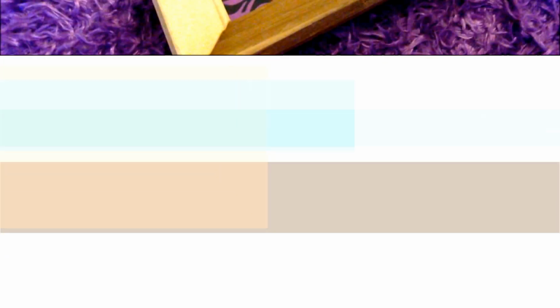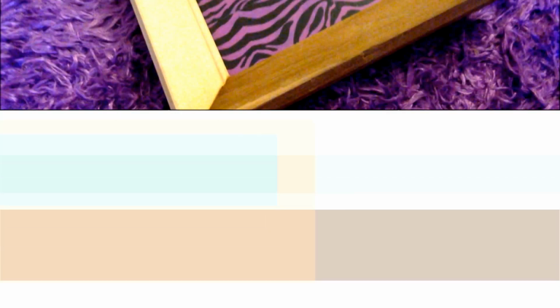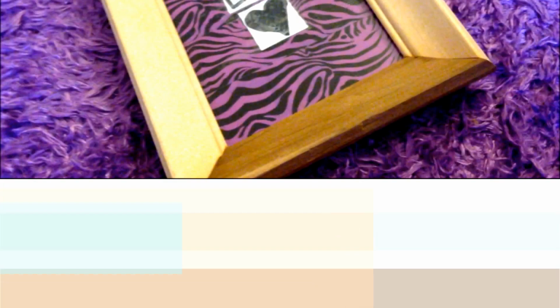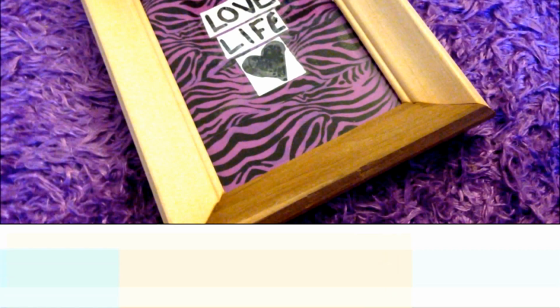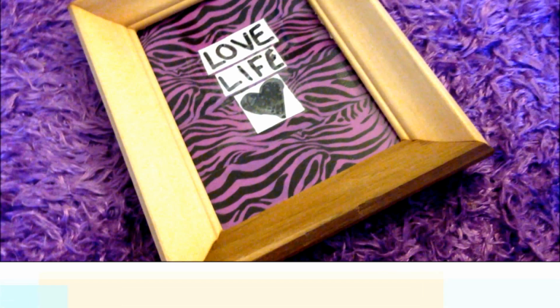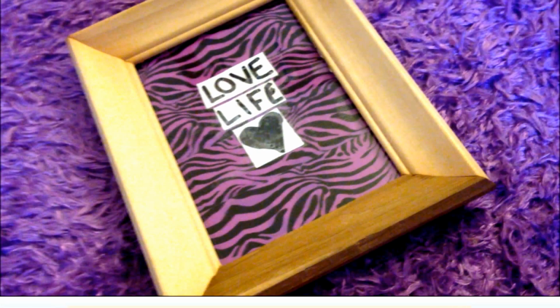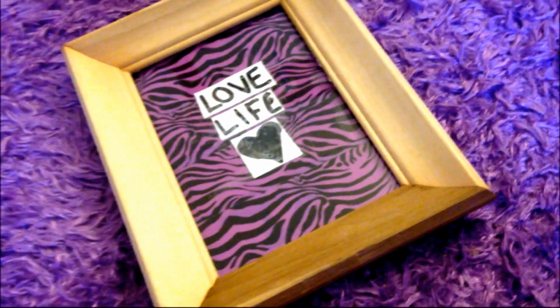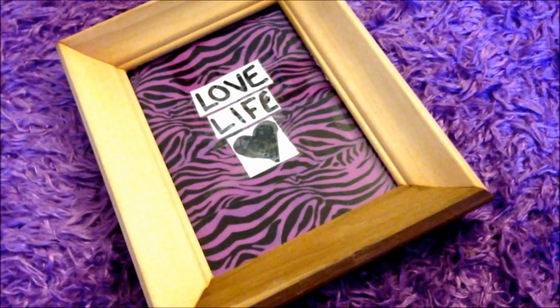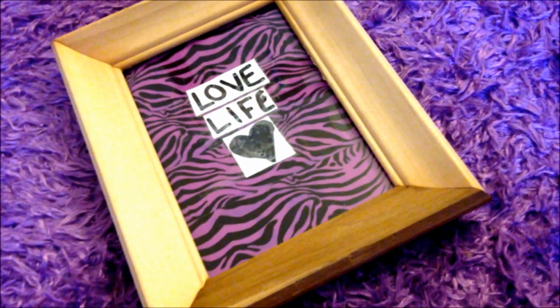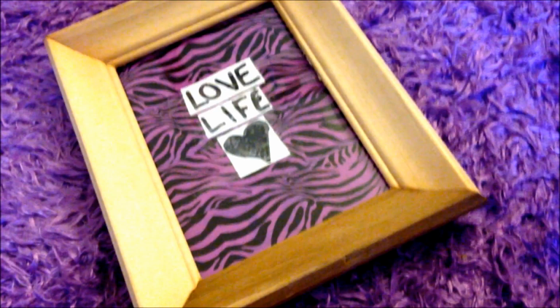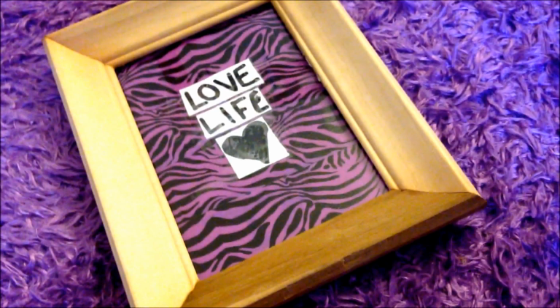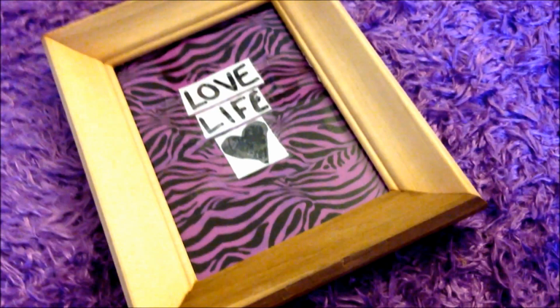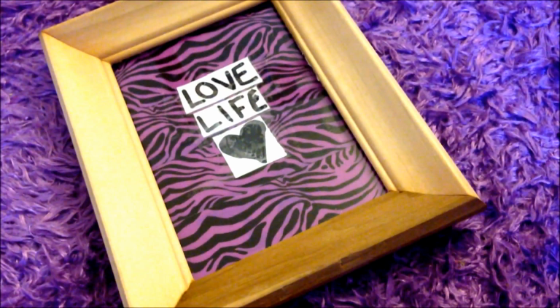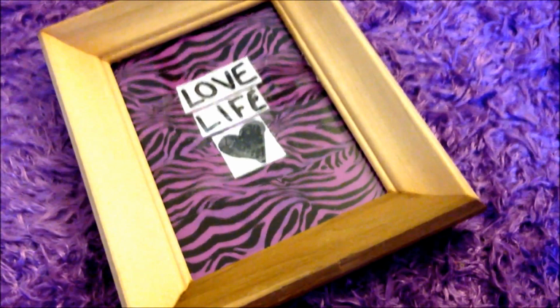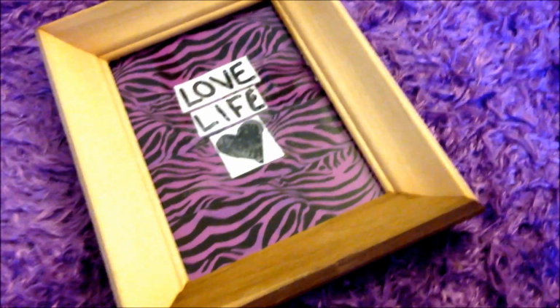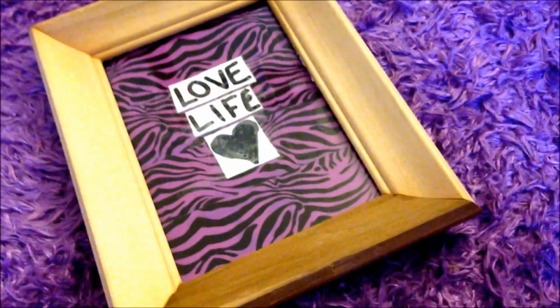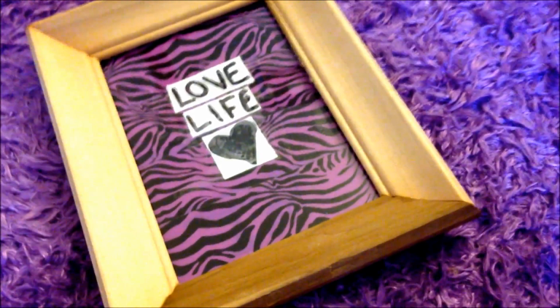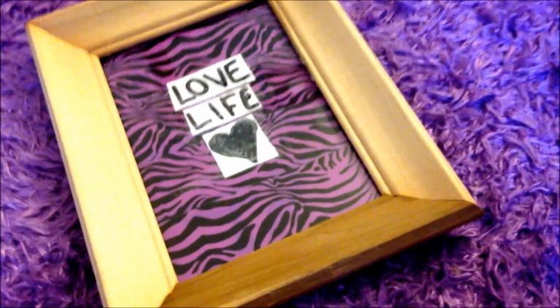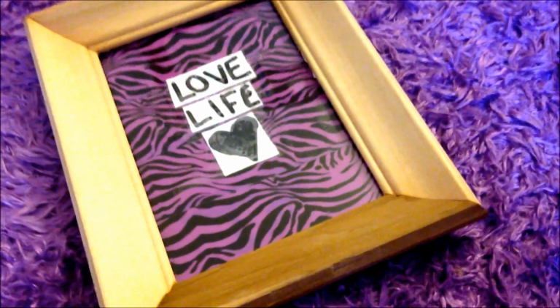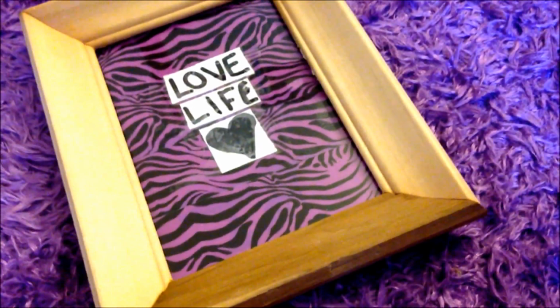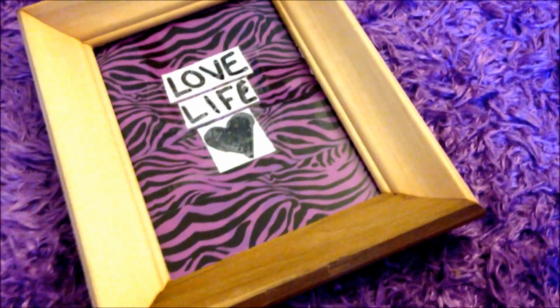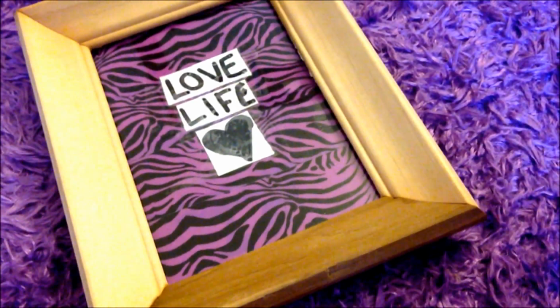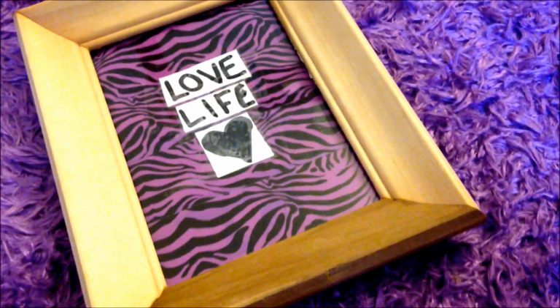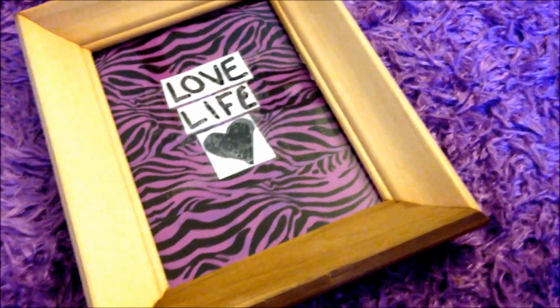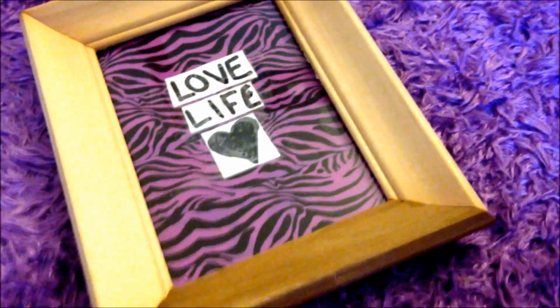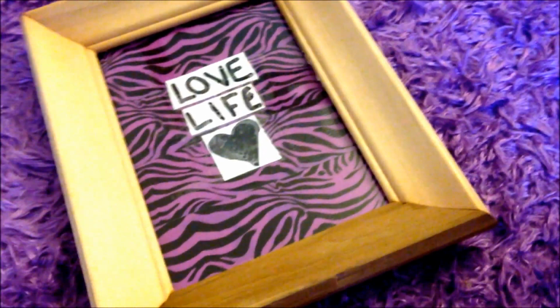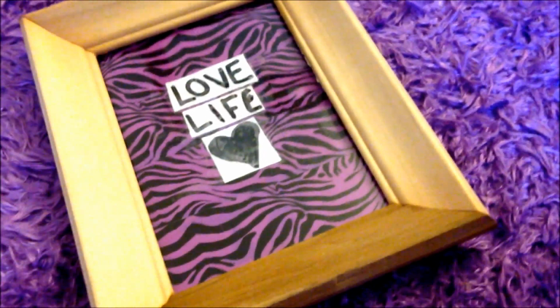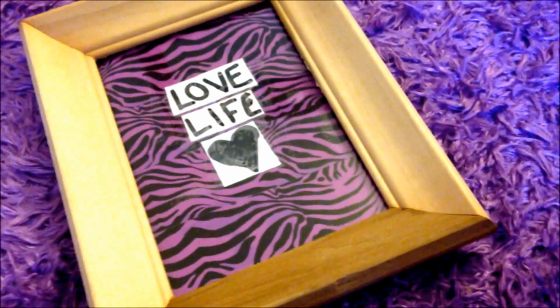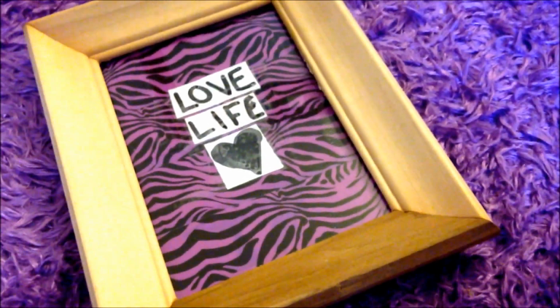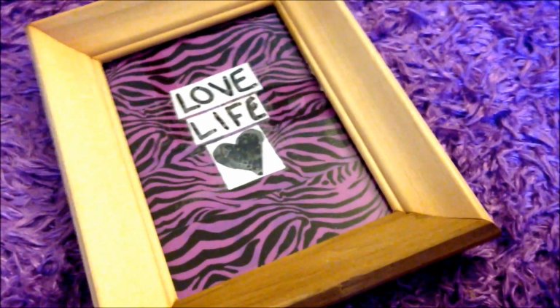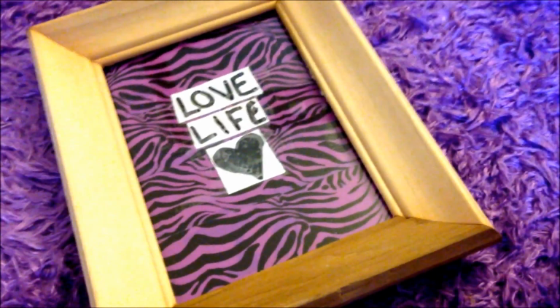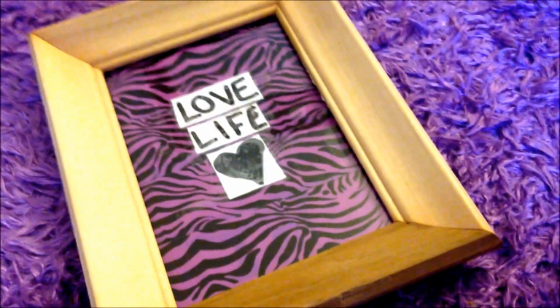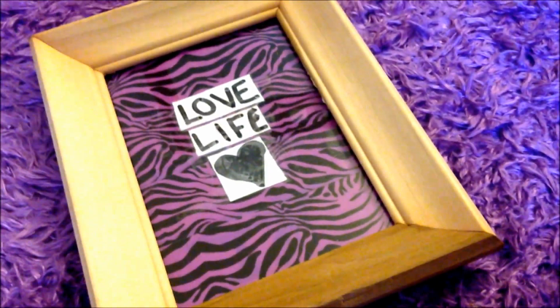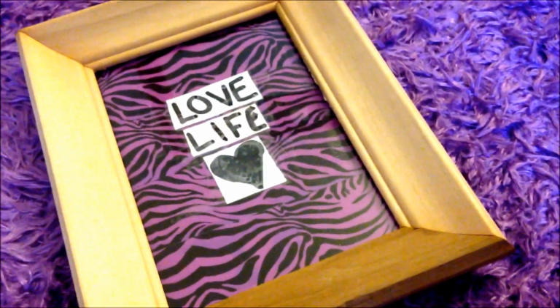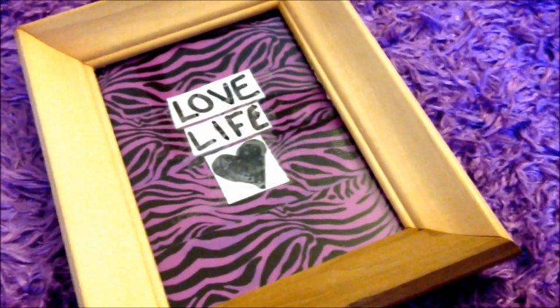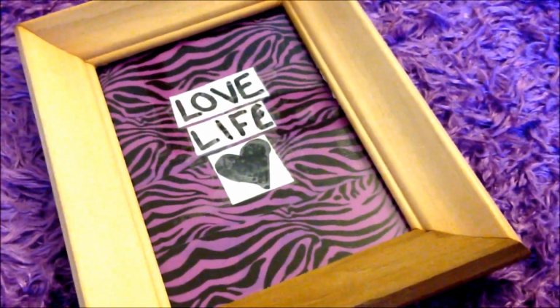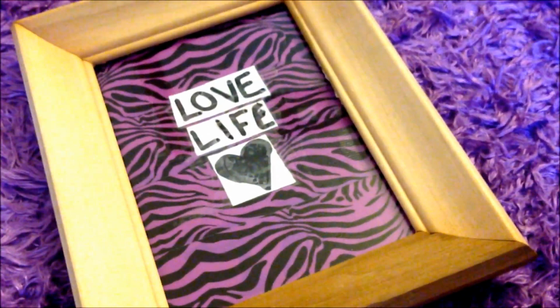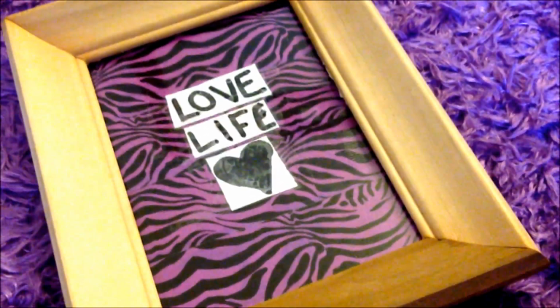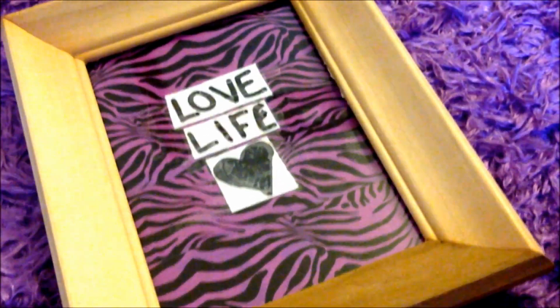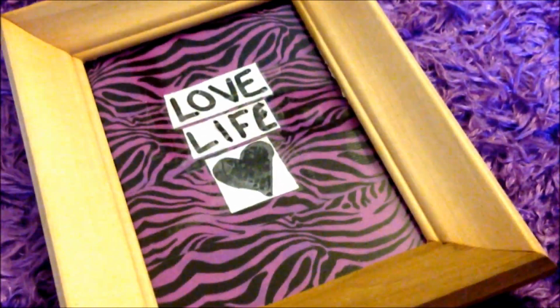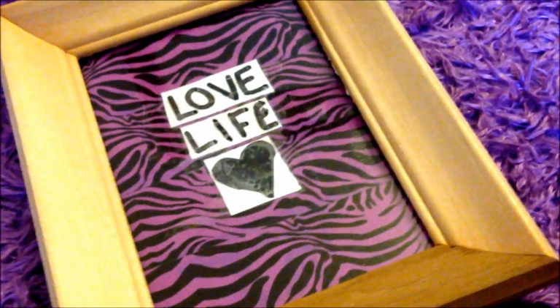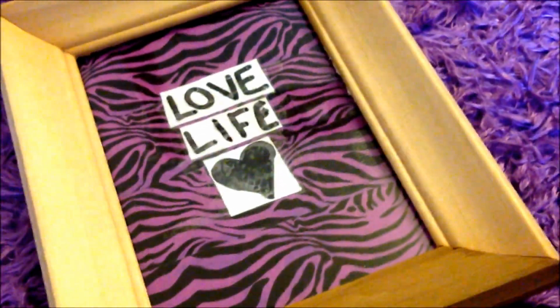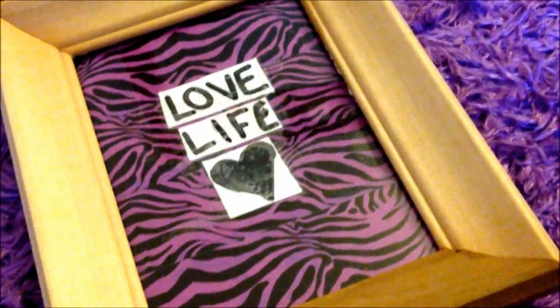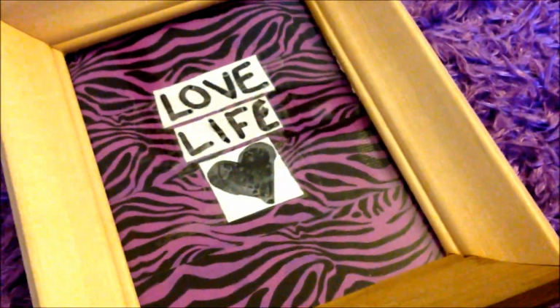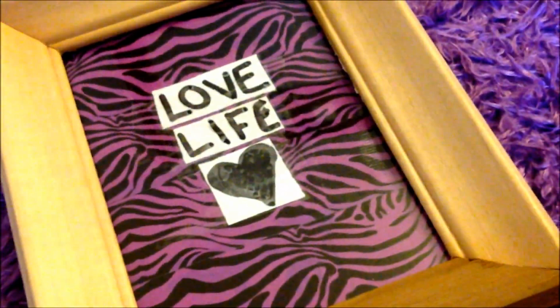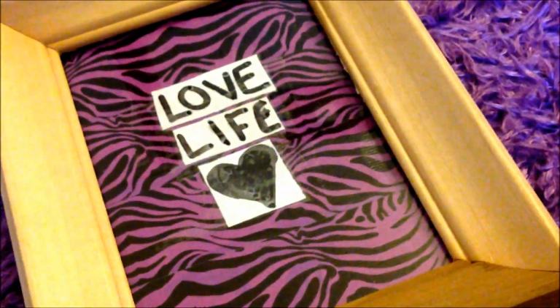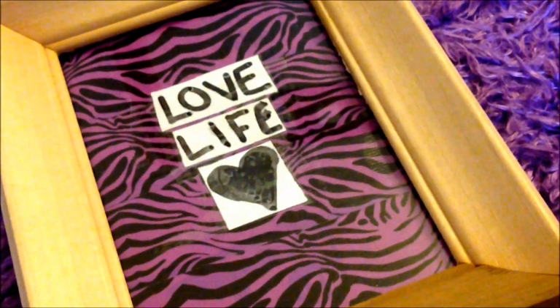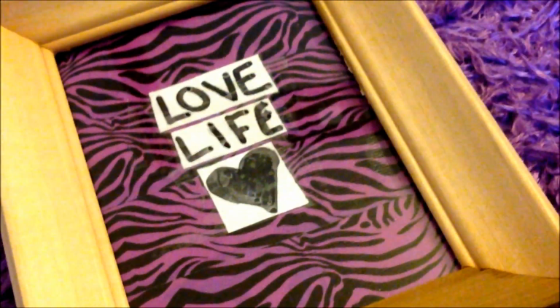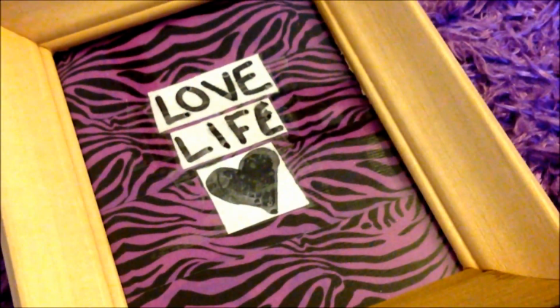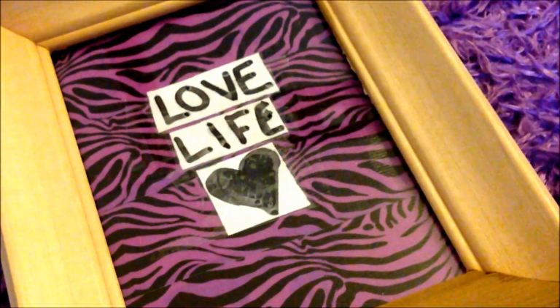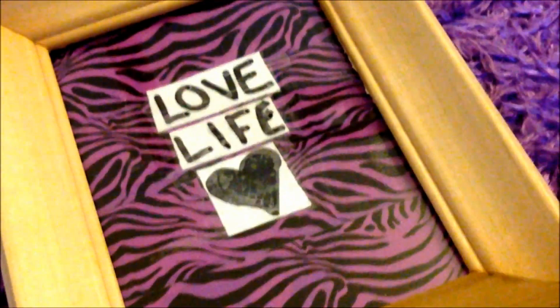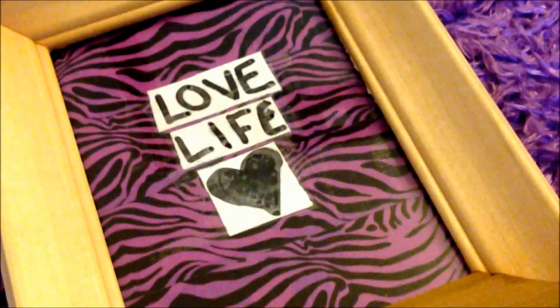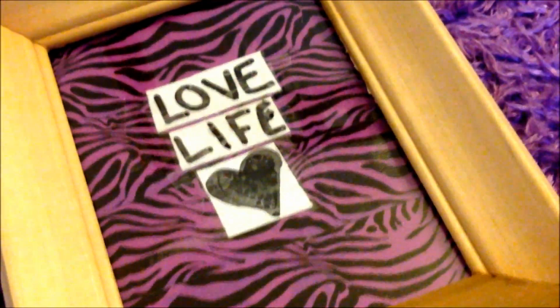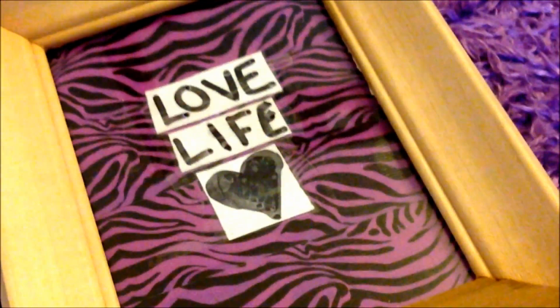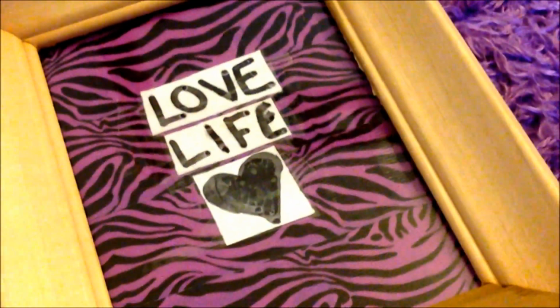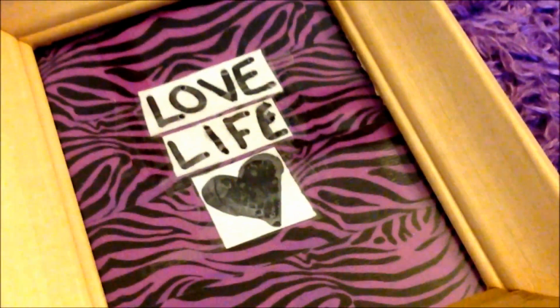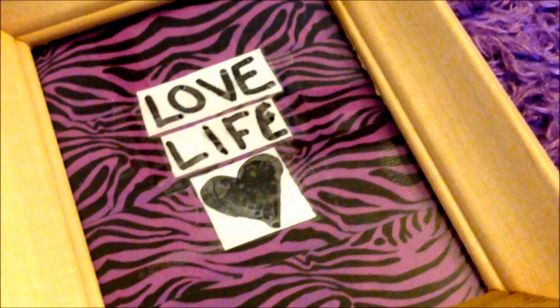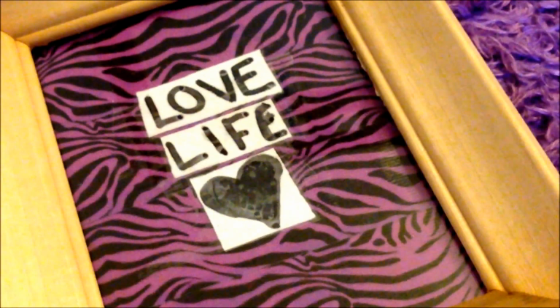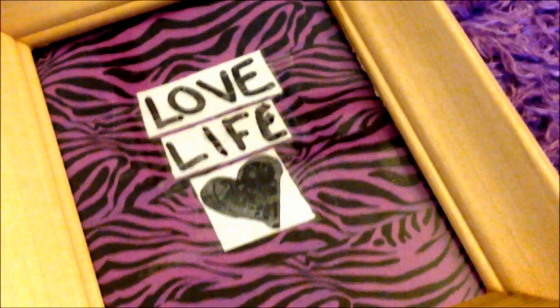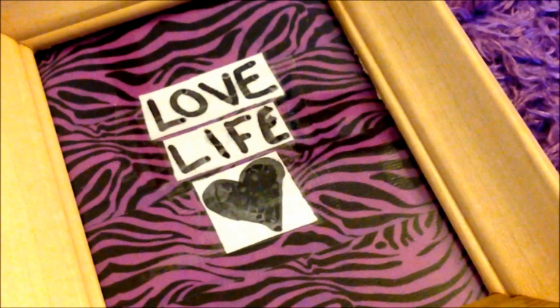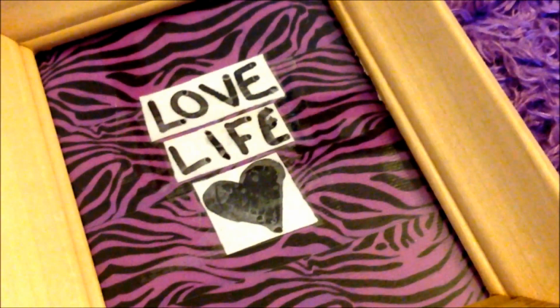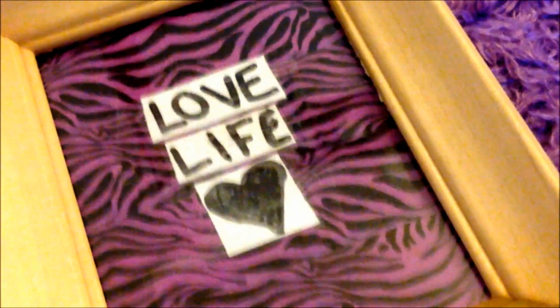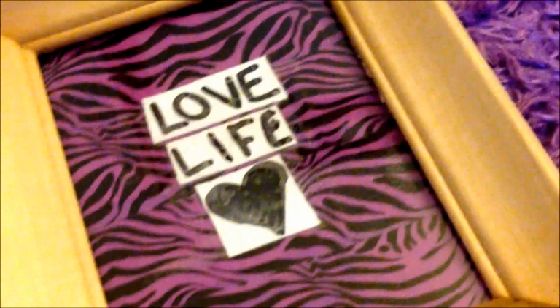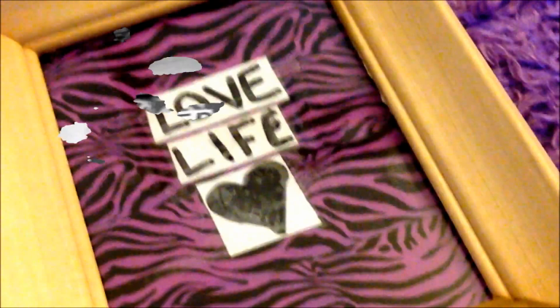Hi everyone! So today we are going to be making an inspirational quote picture frame. These are so cute to put in your room to decorate.